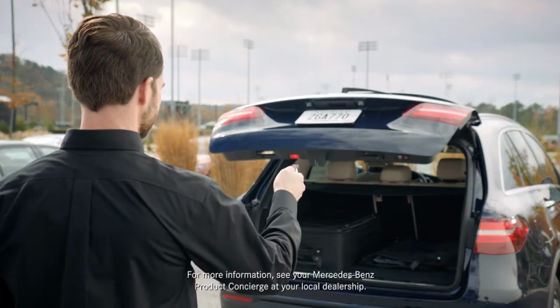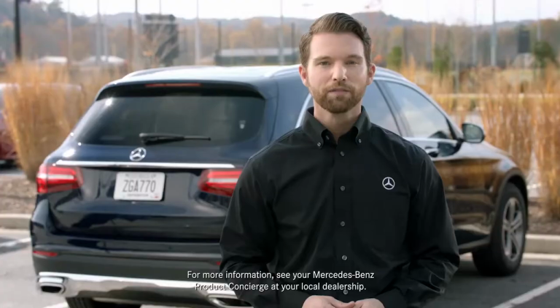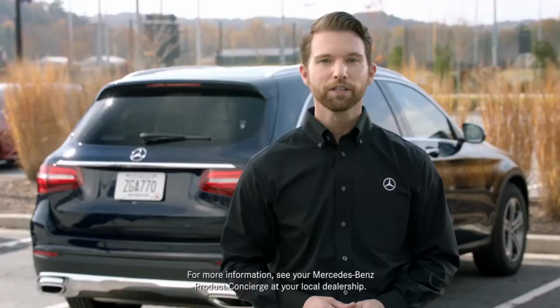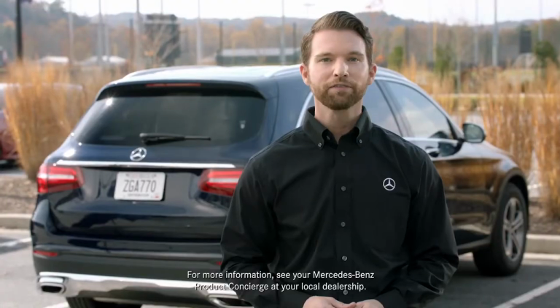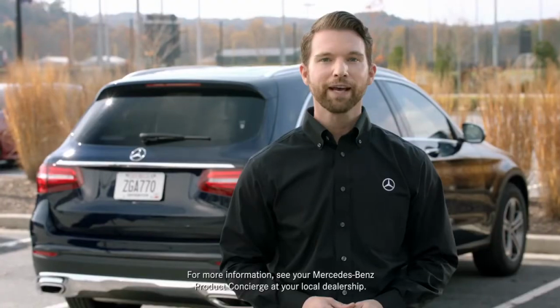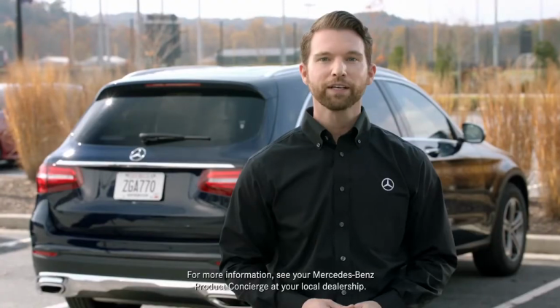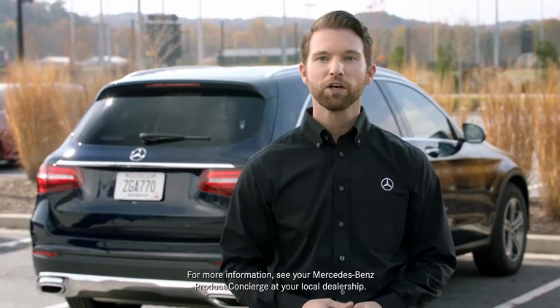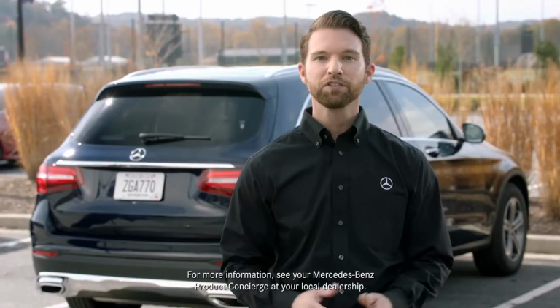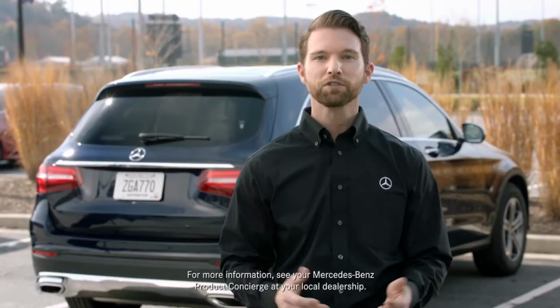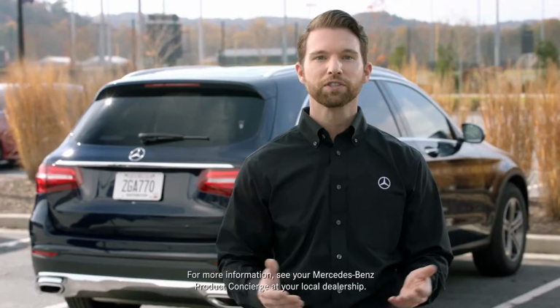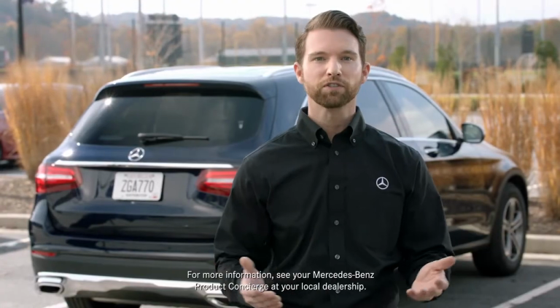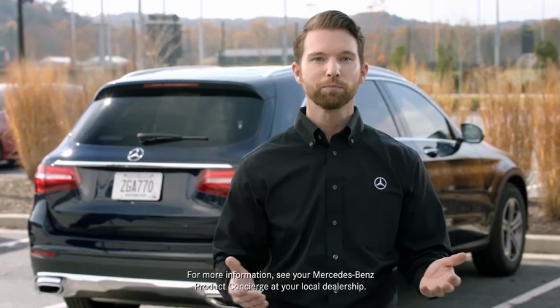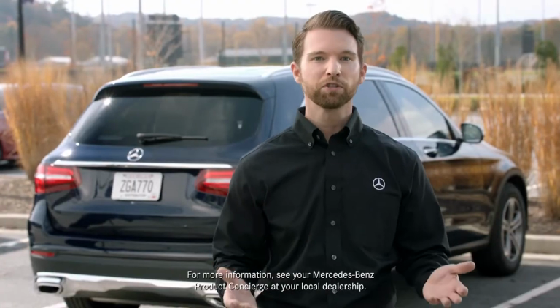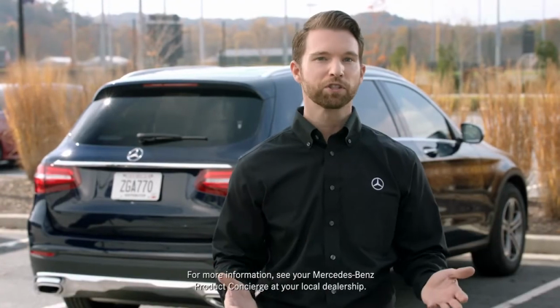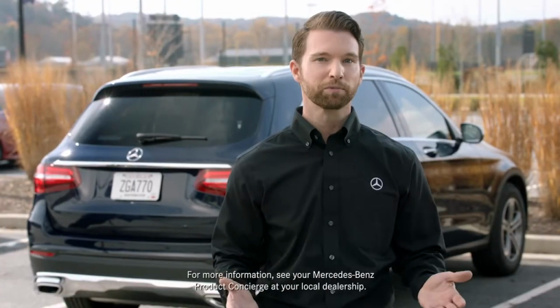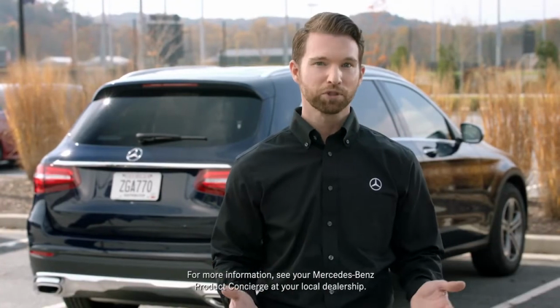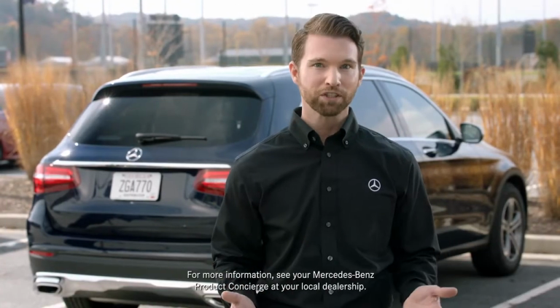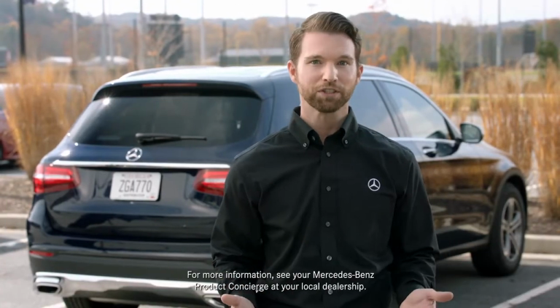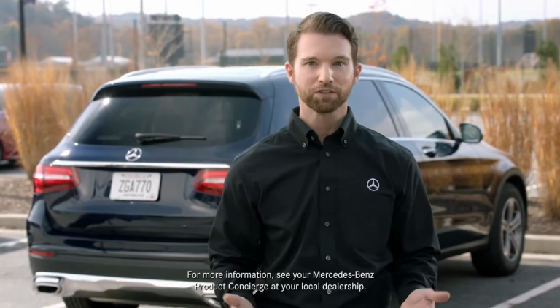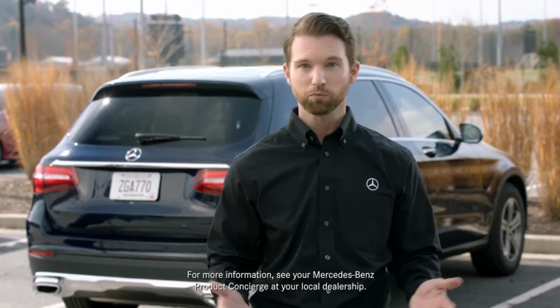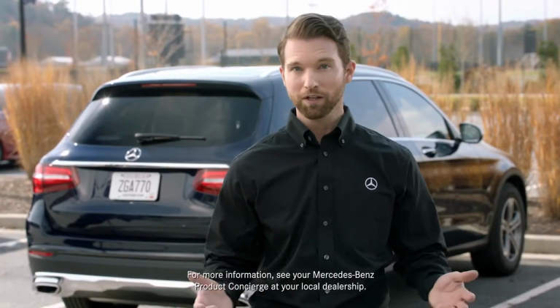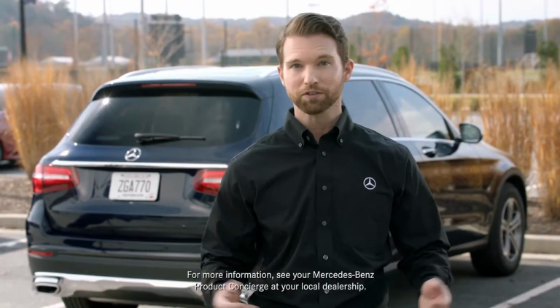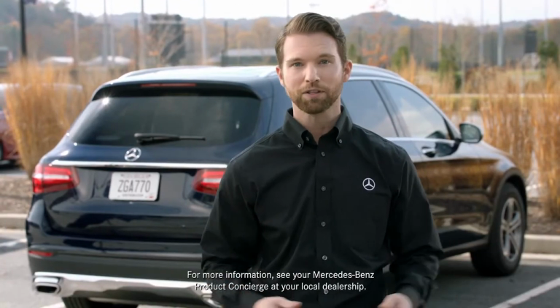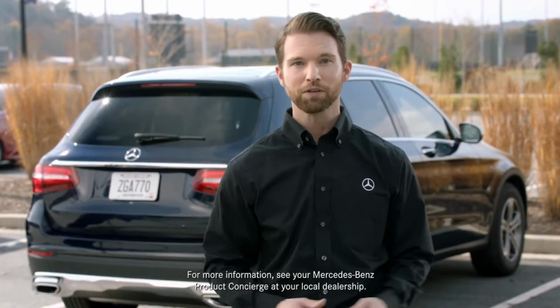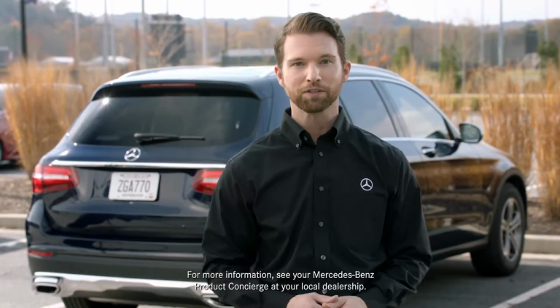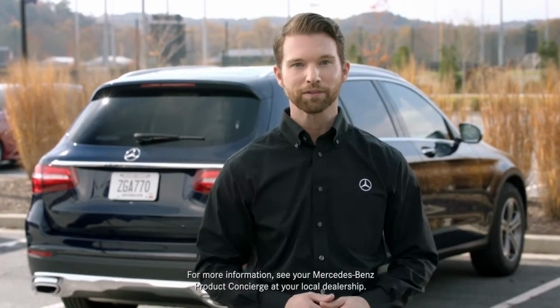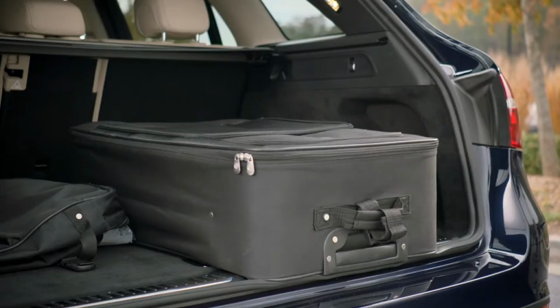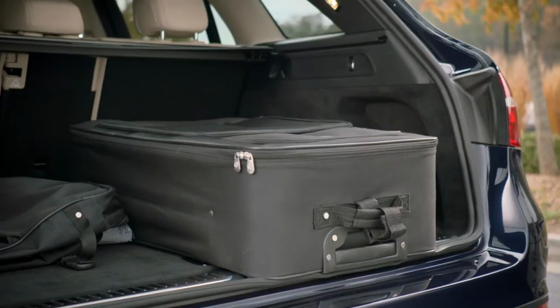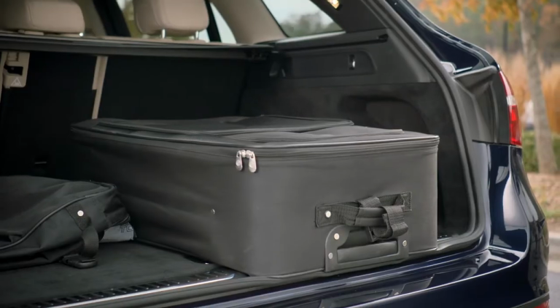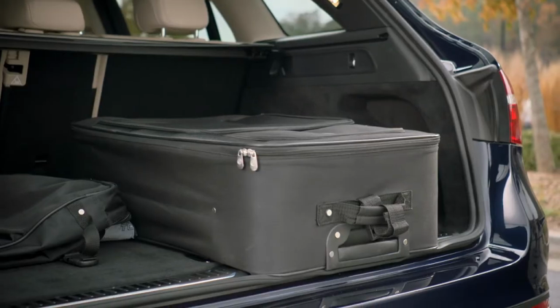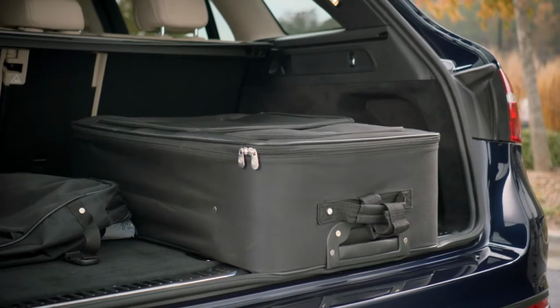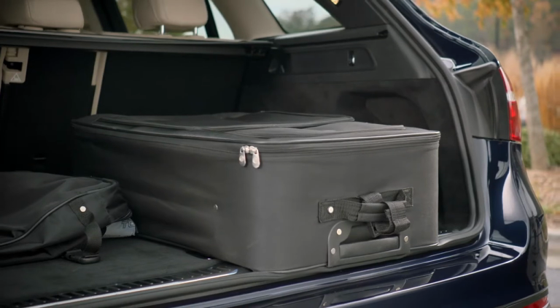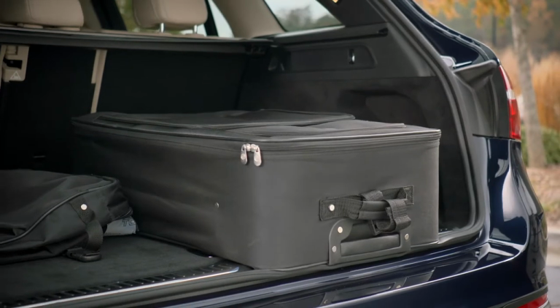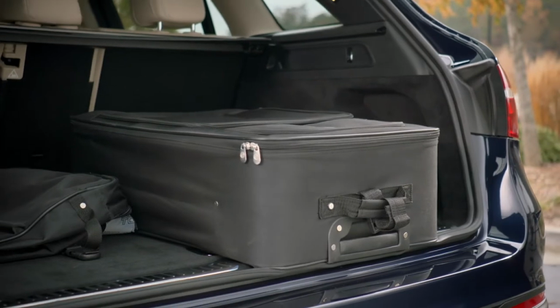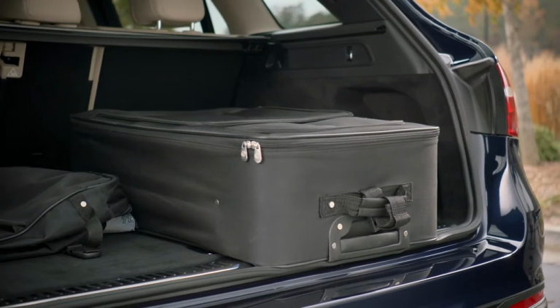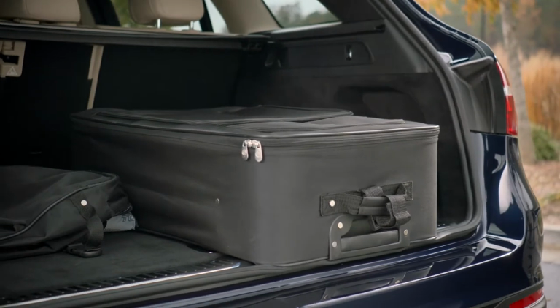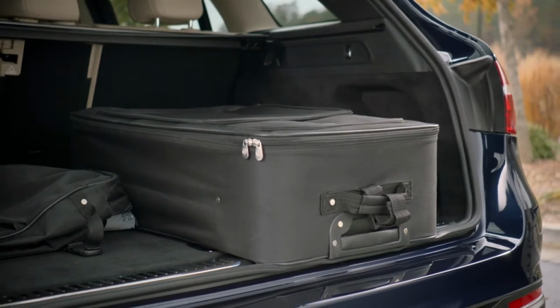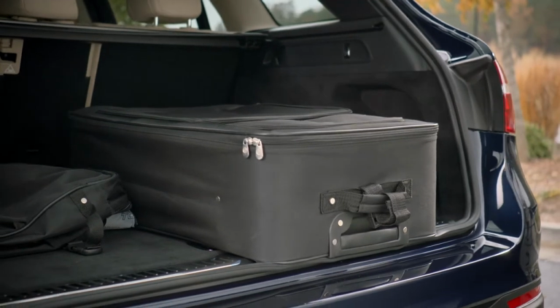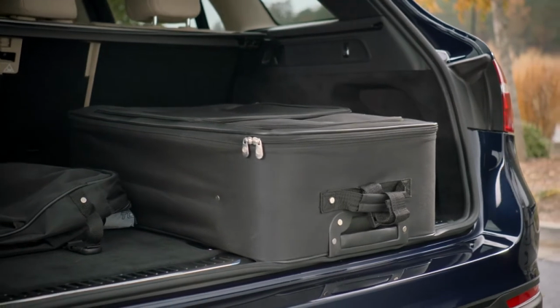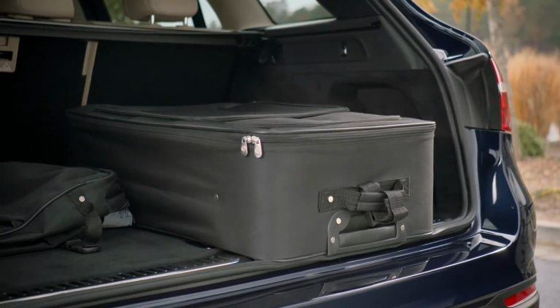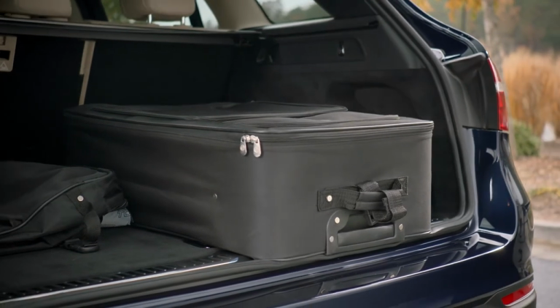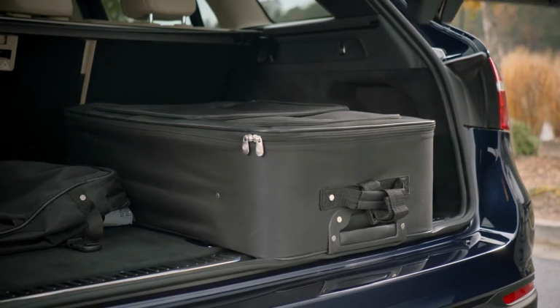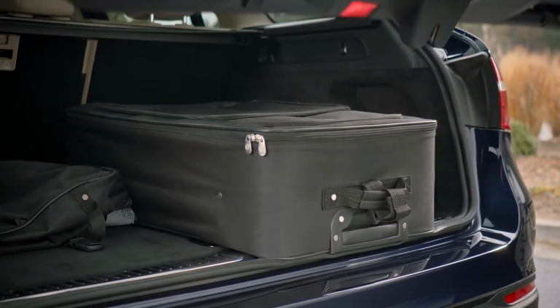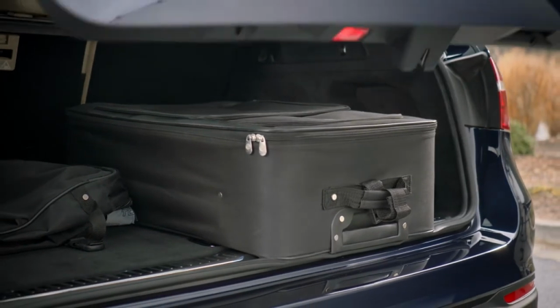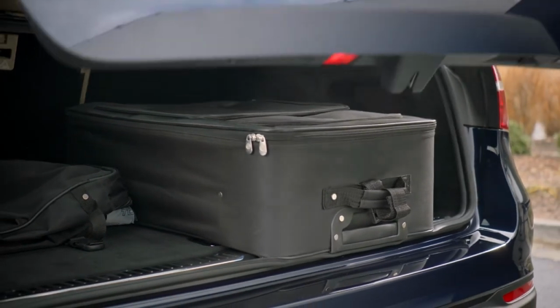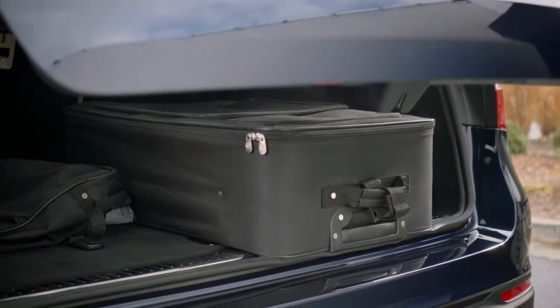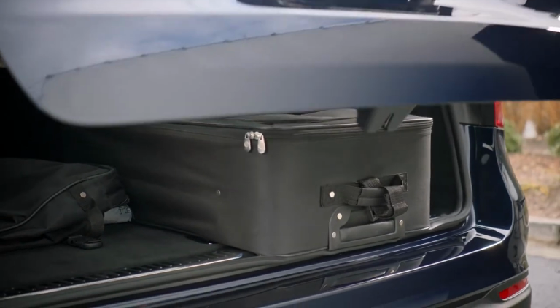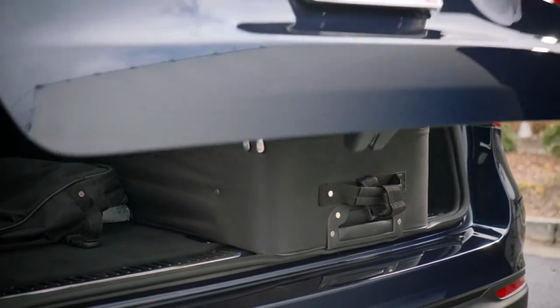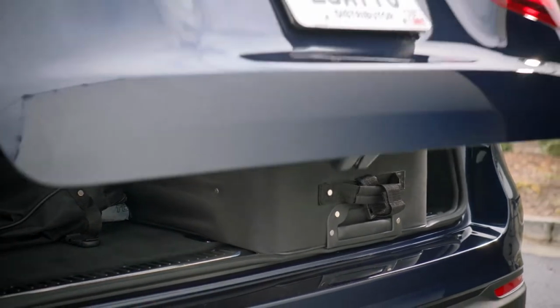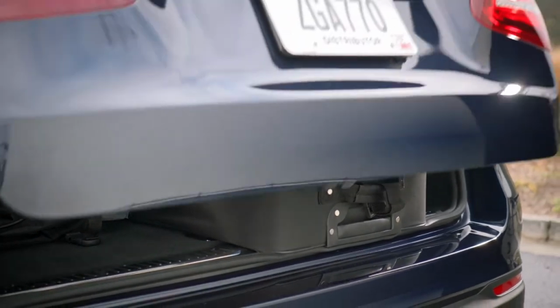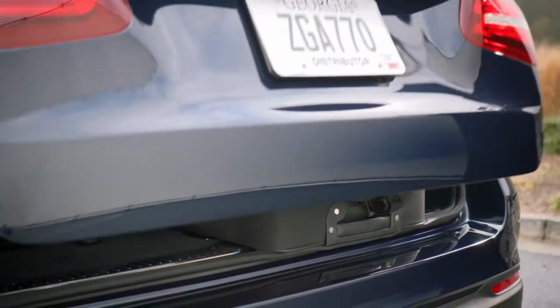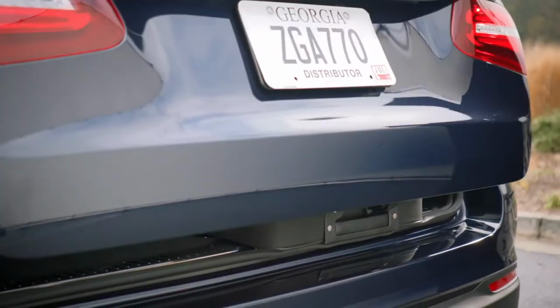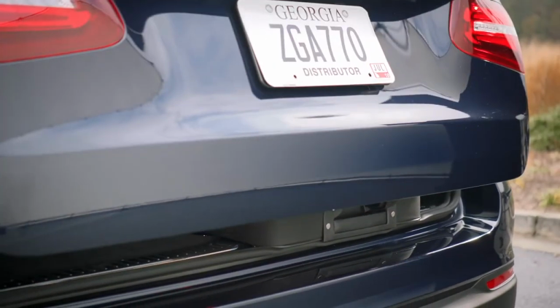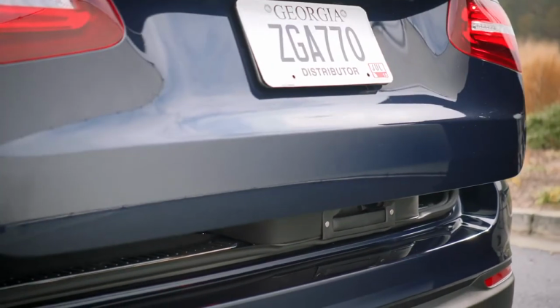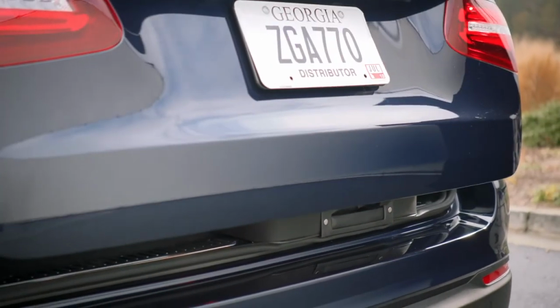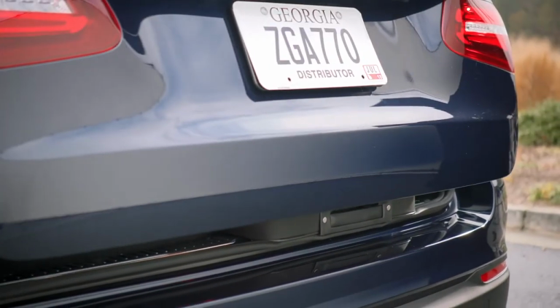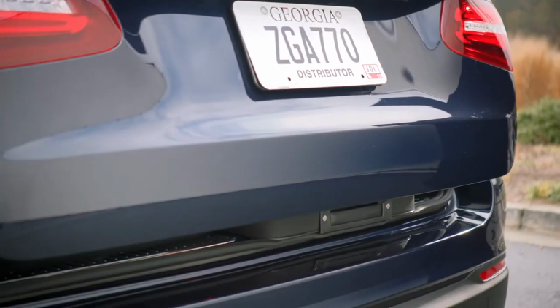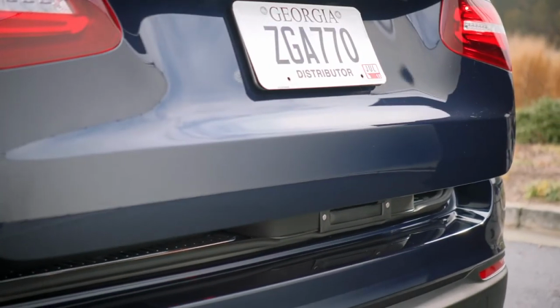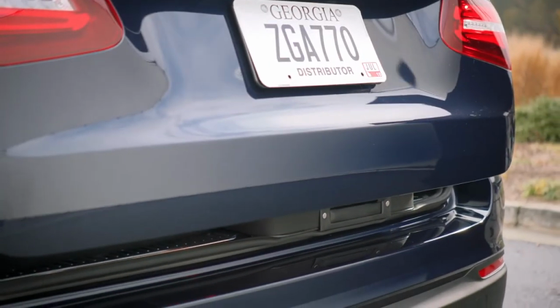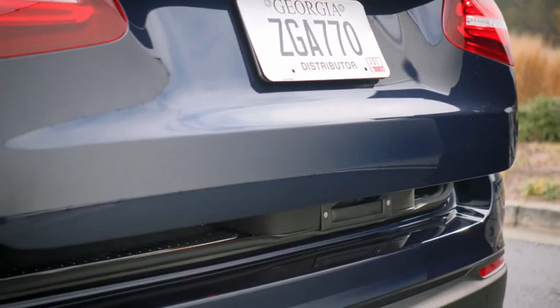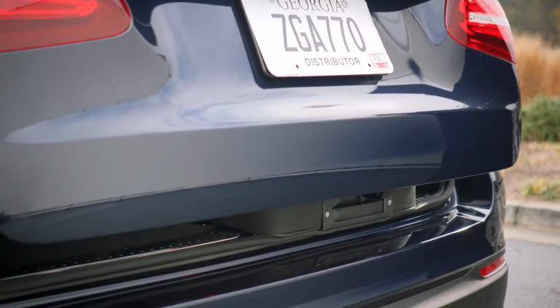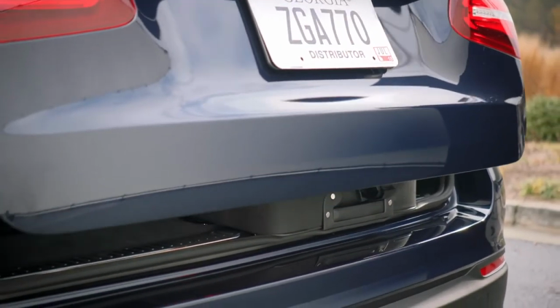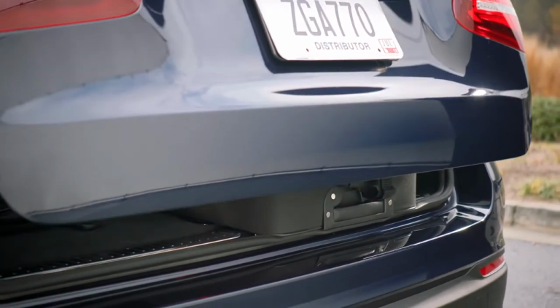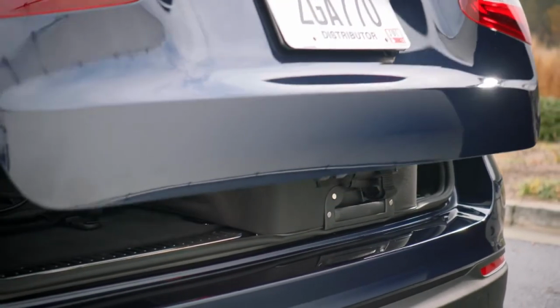The liftgate can also sense most obstructions while it's closing. When there's something in the way of the liftgate closing, it'll stop and reverse direction.